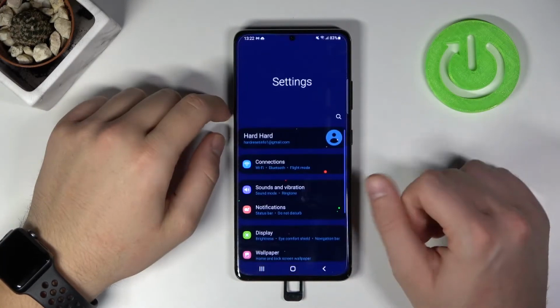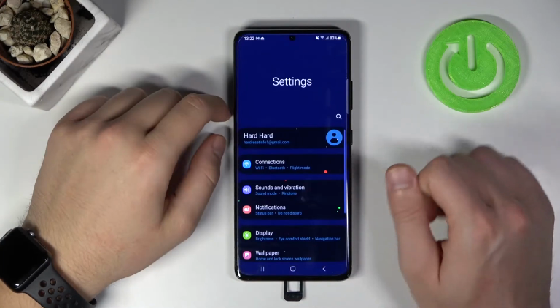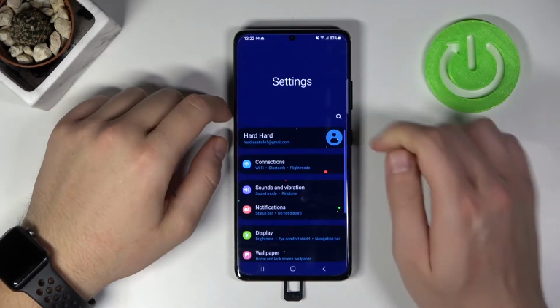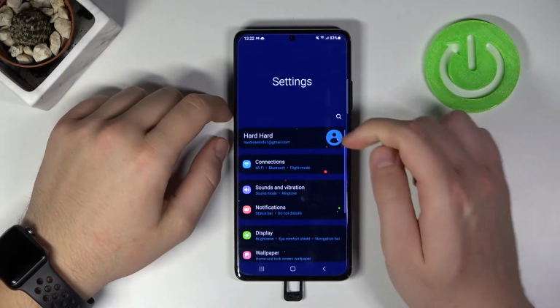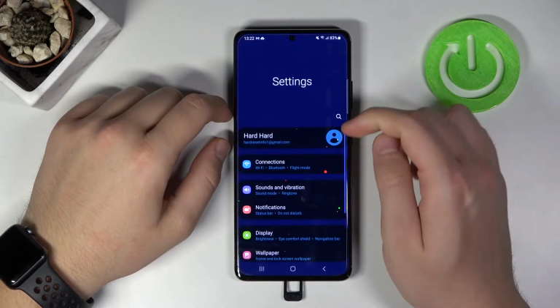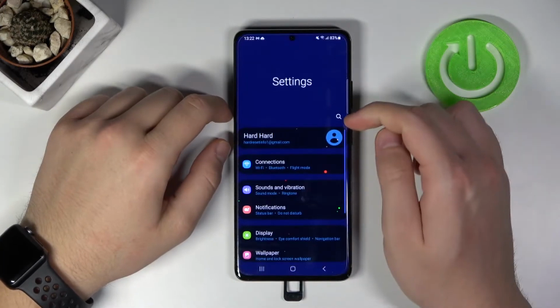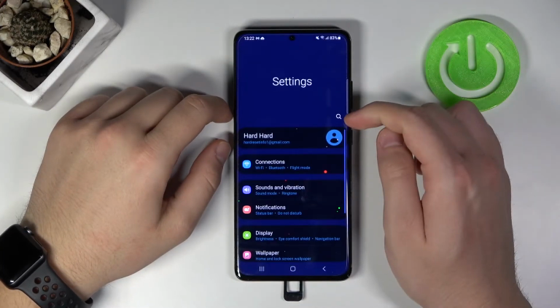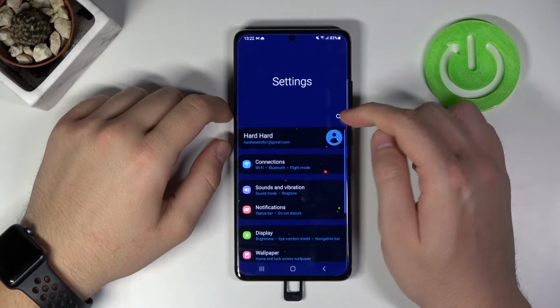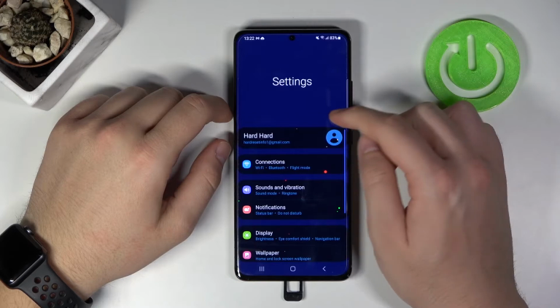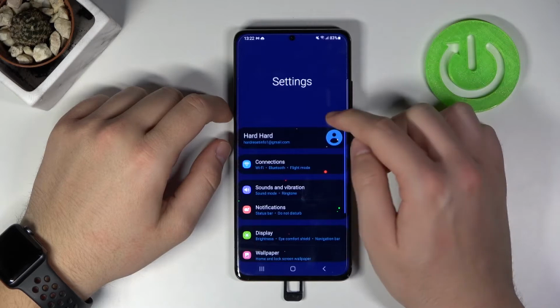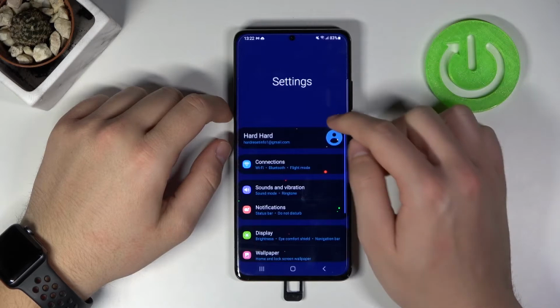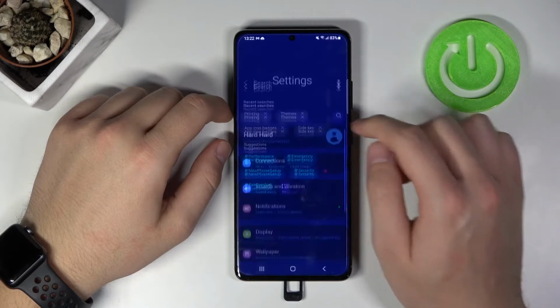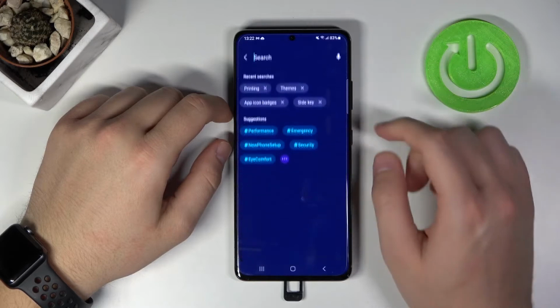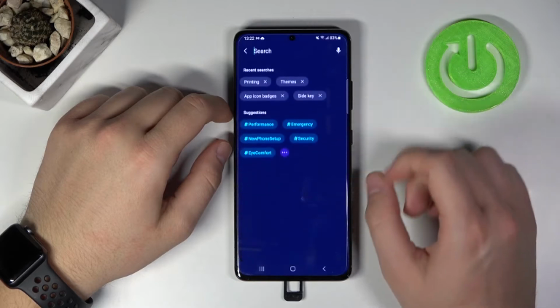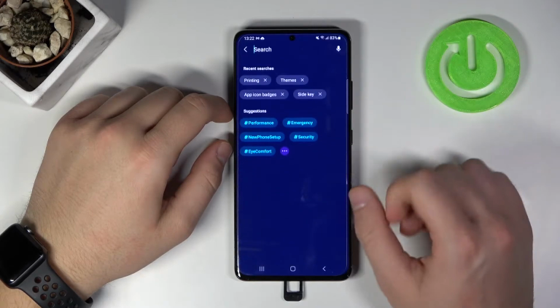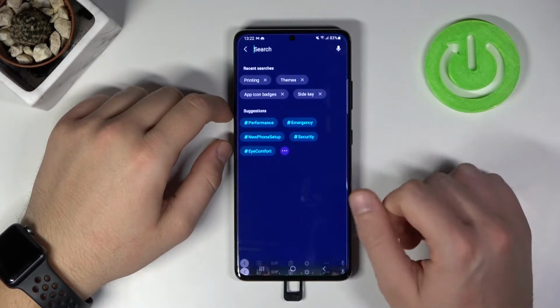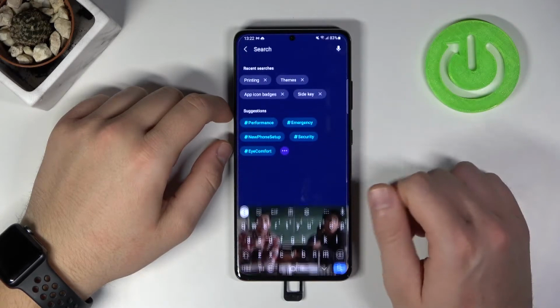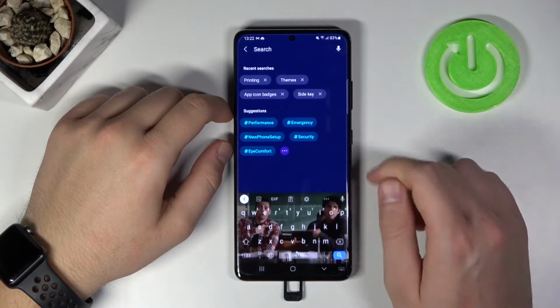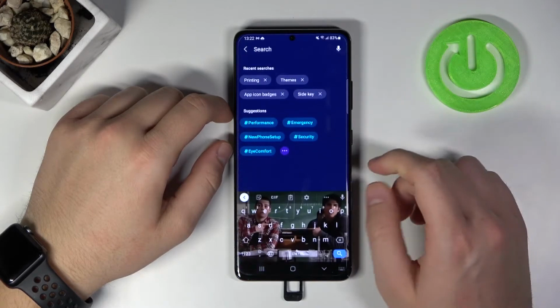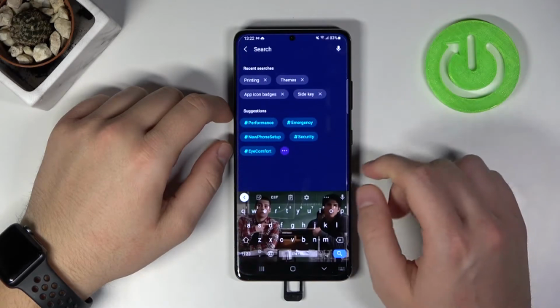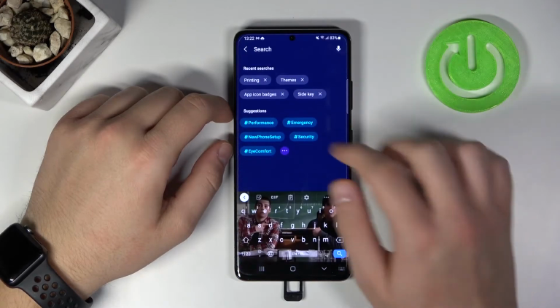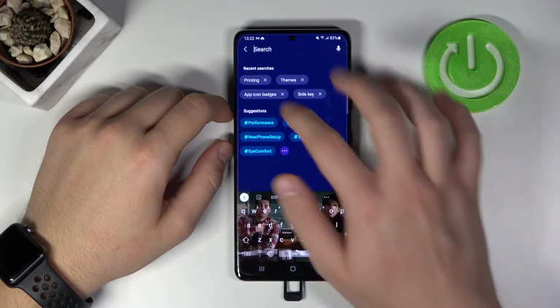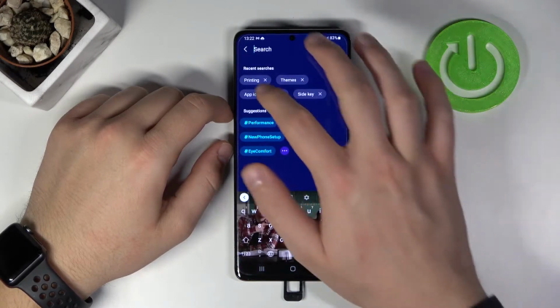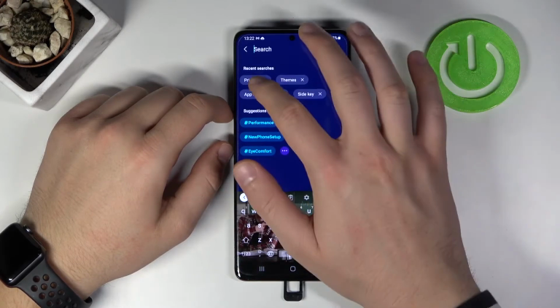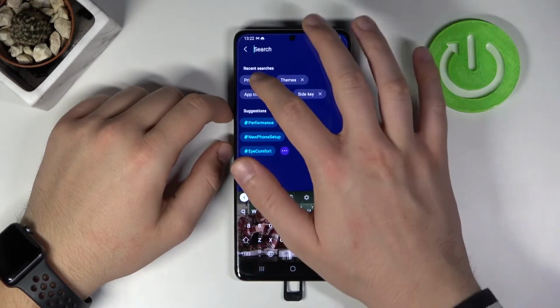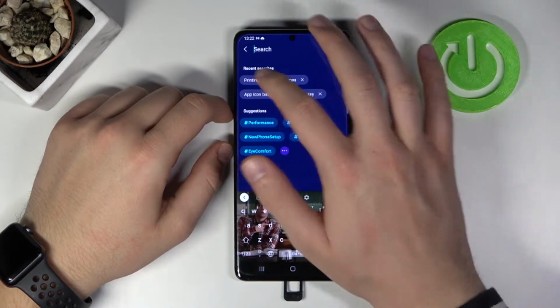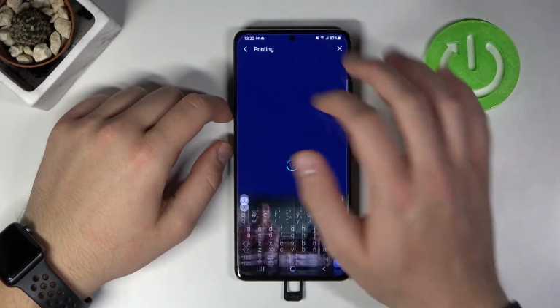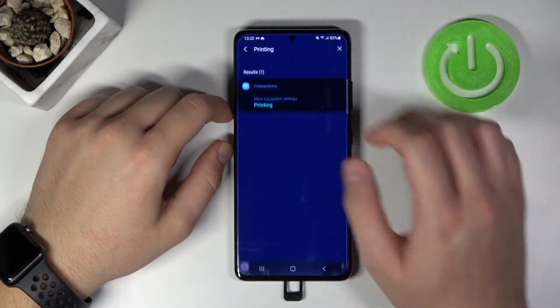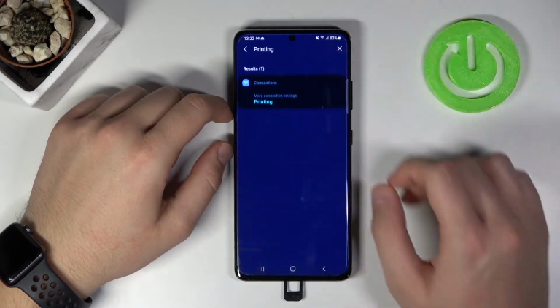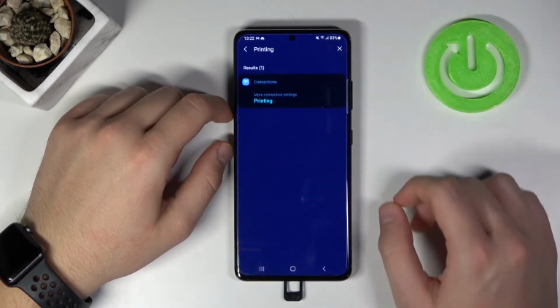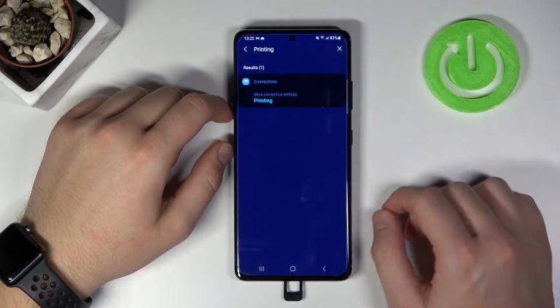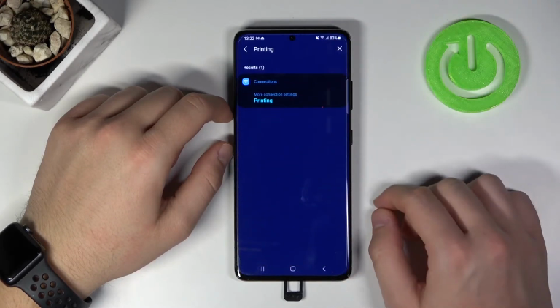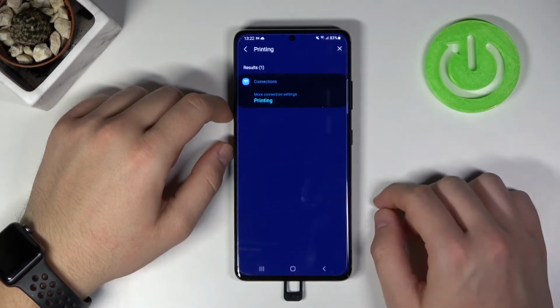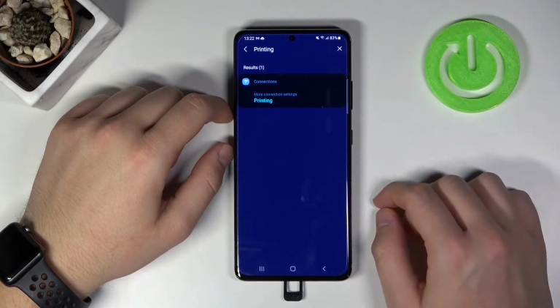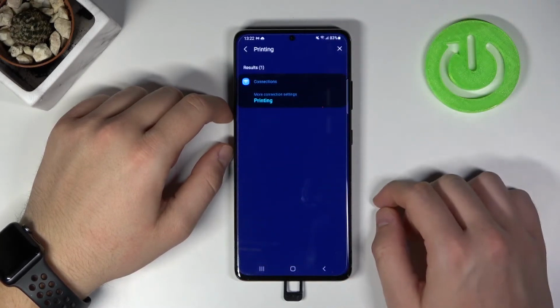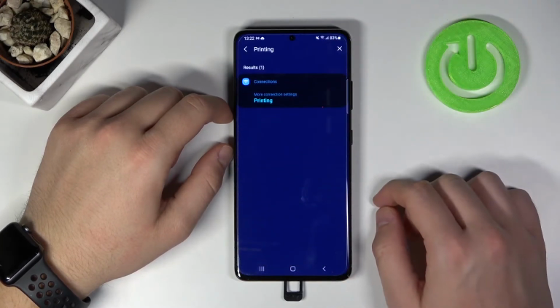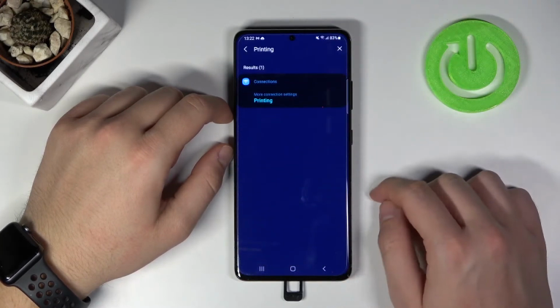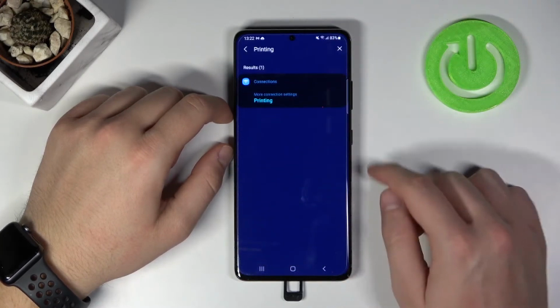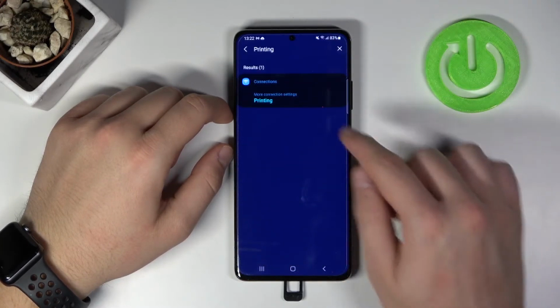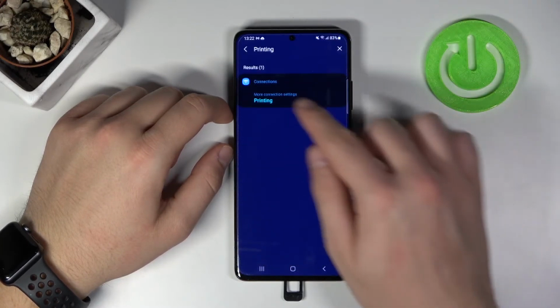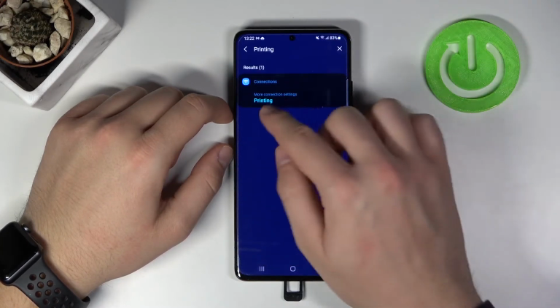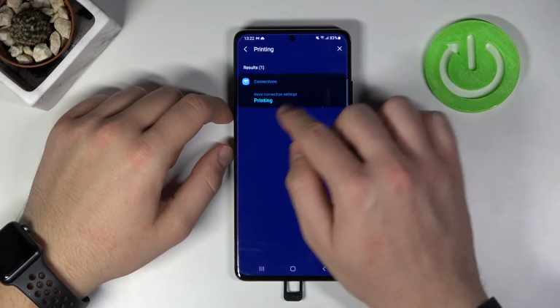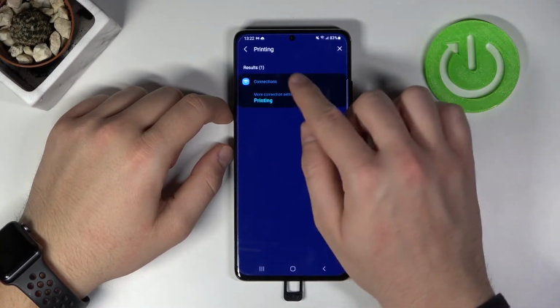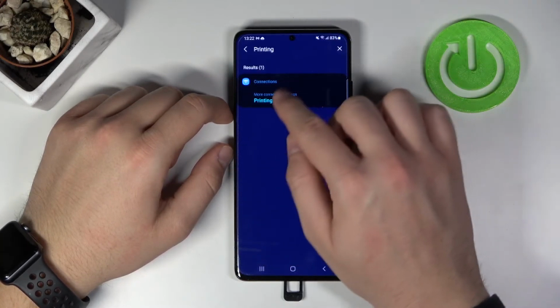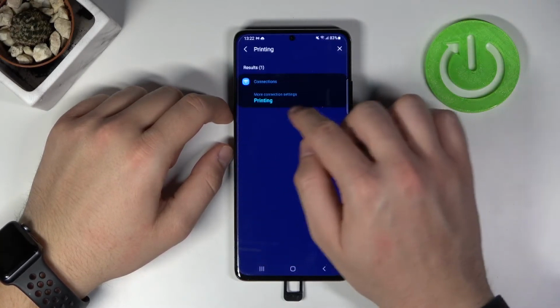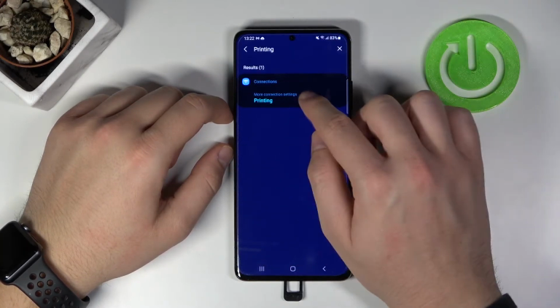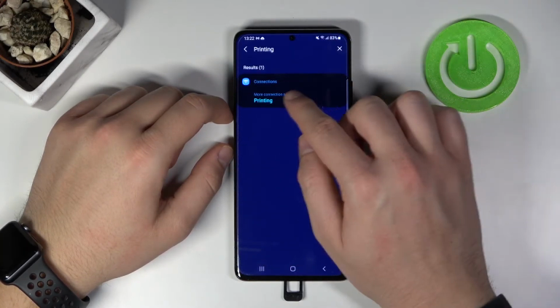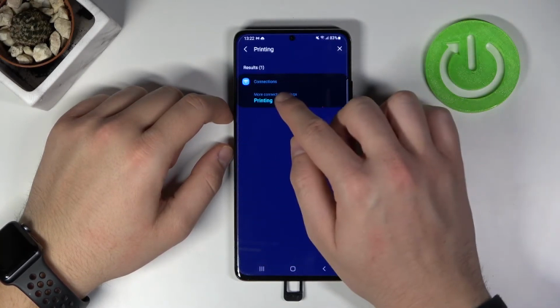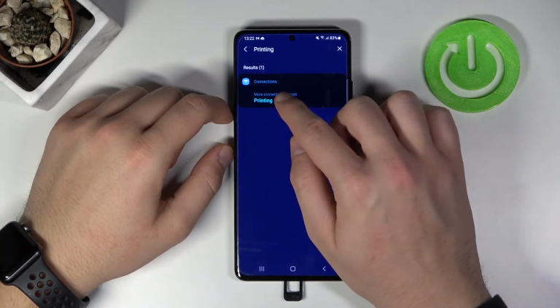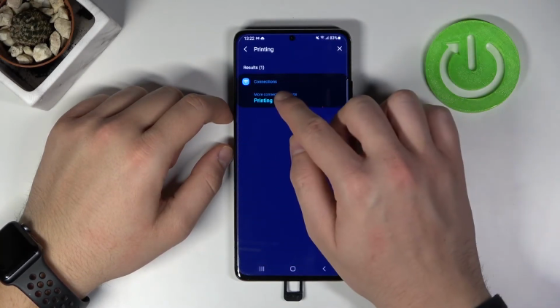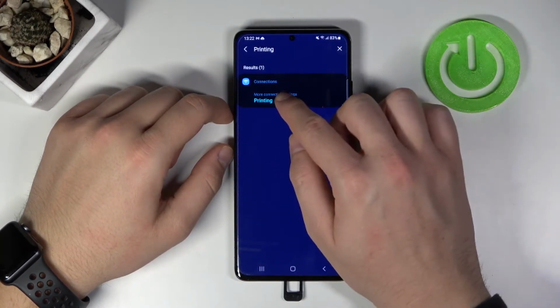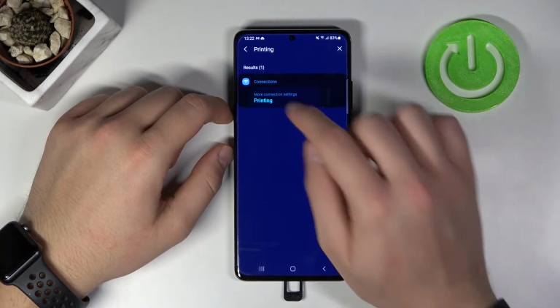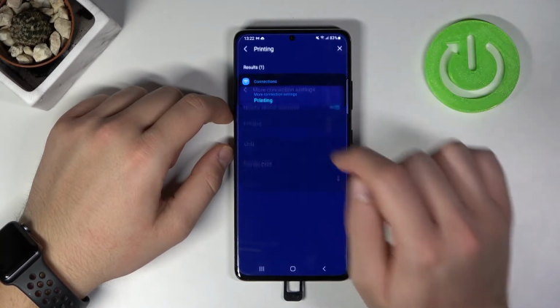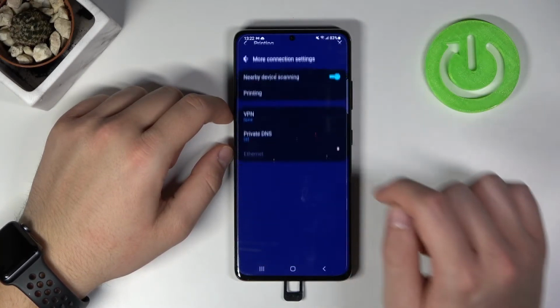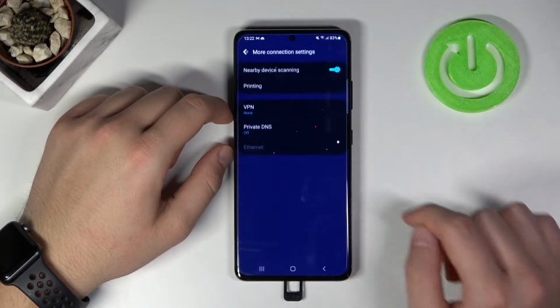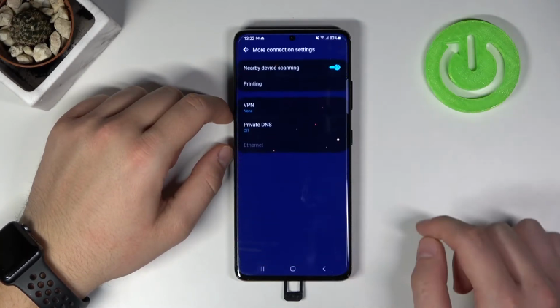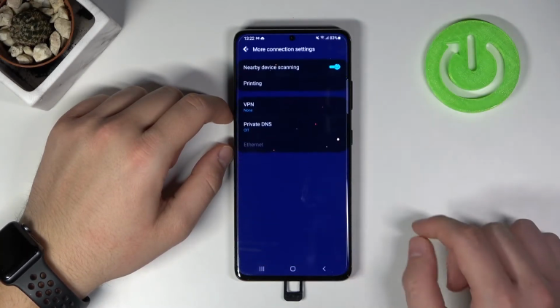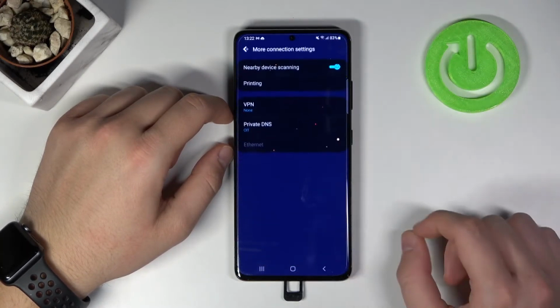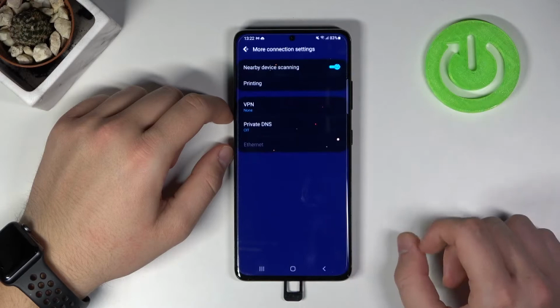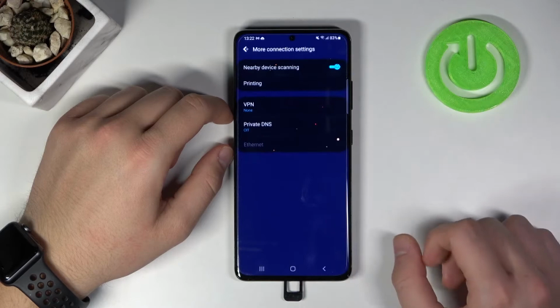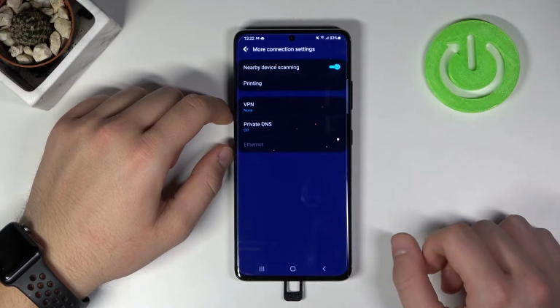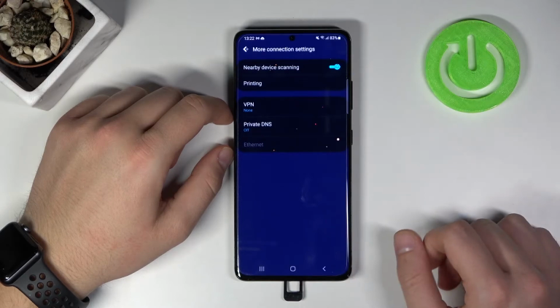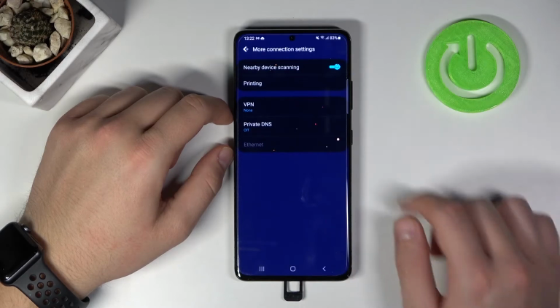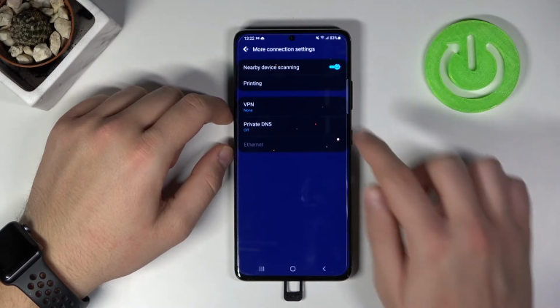Next, tap on the search bar and type 'printing', then go ahead and select this option.